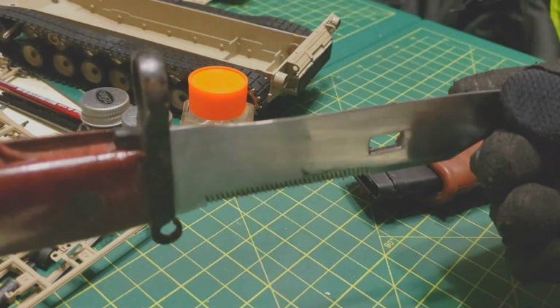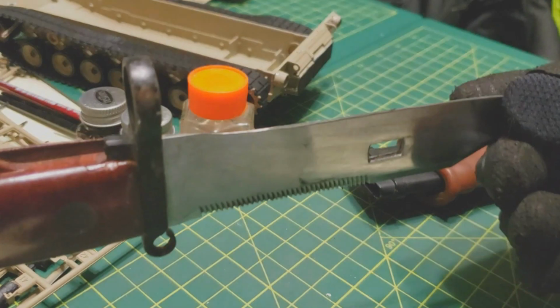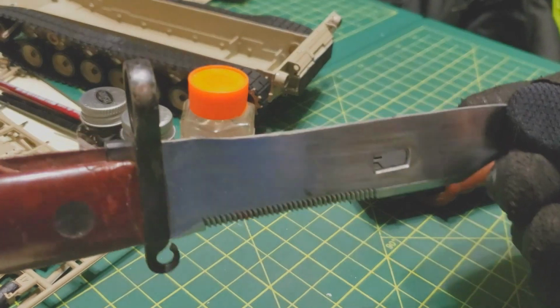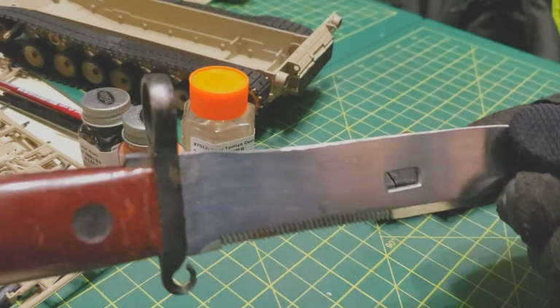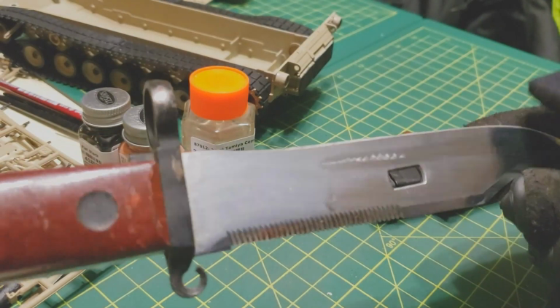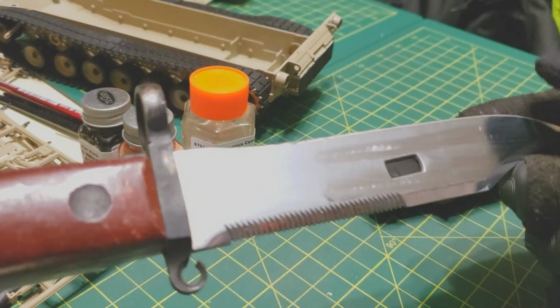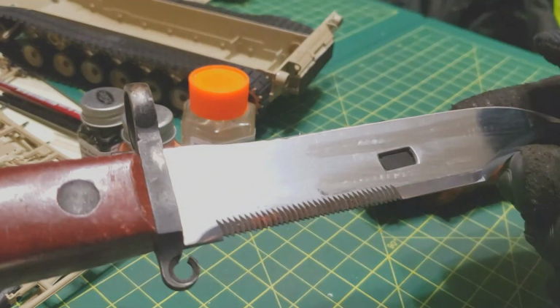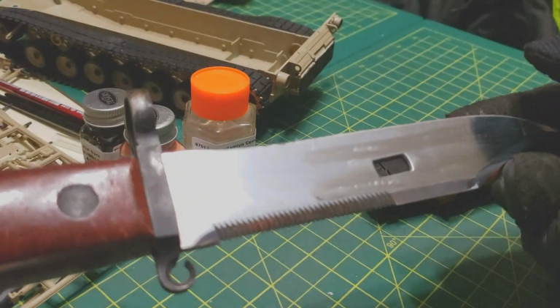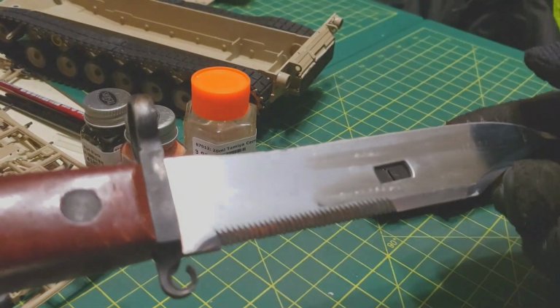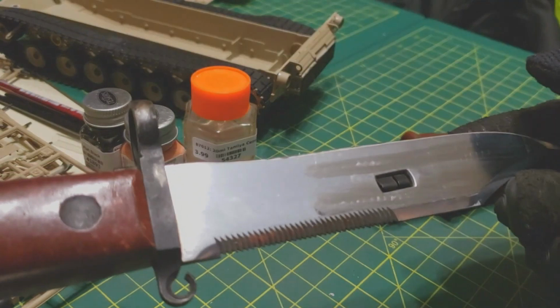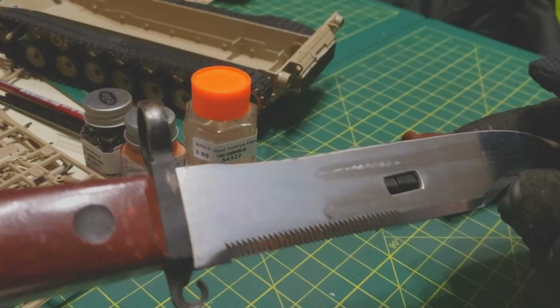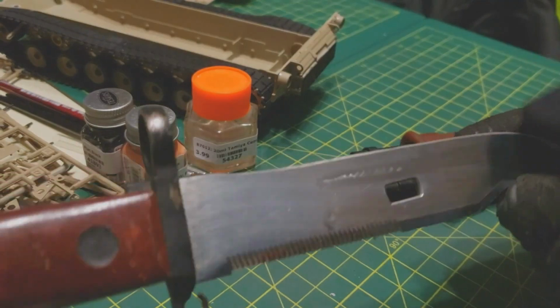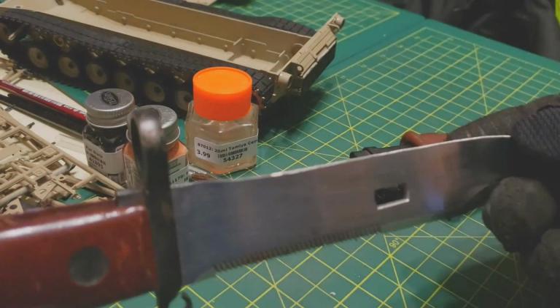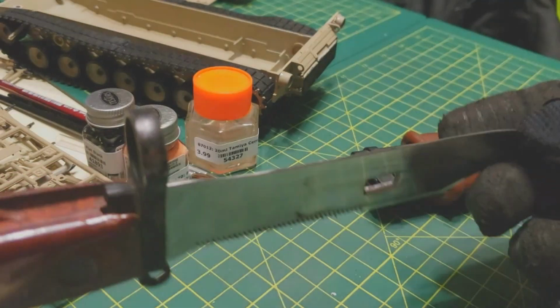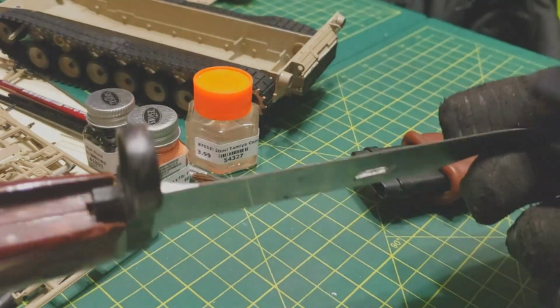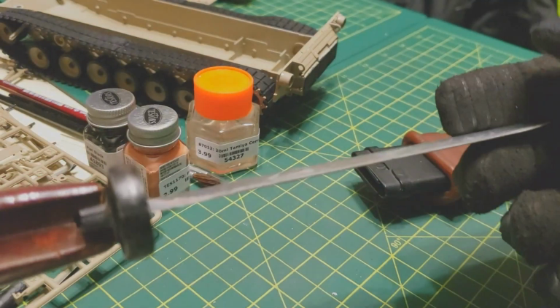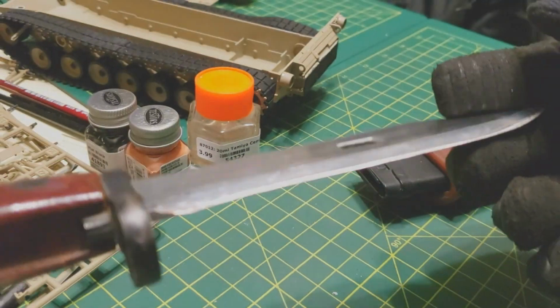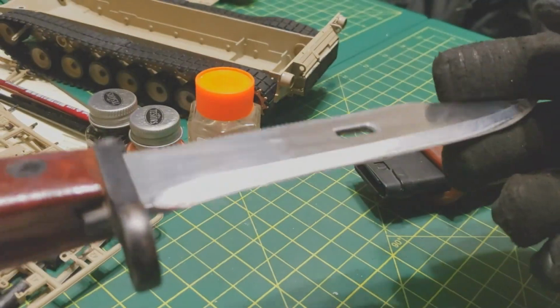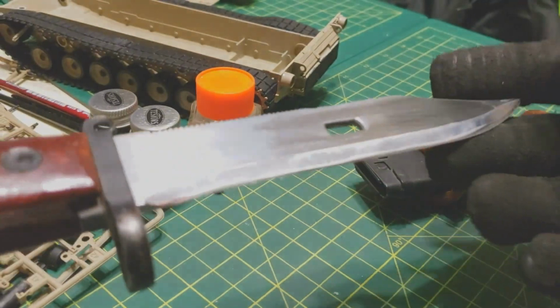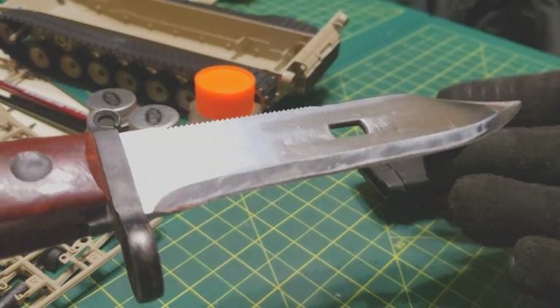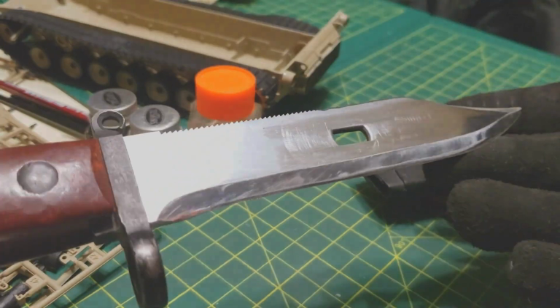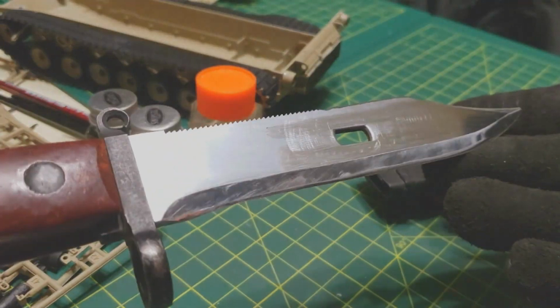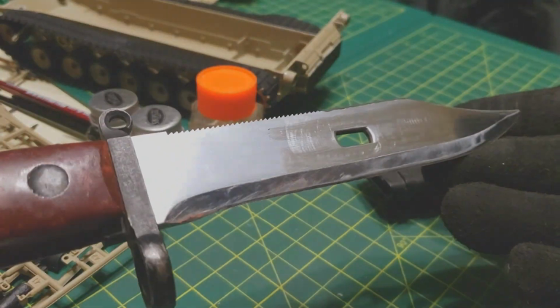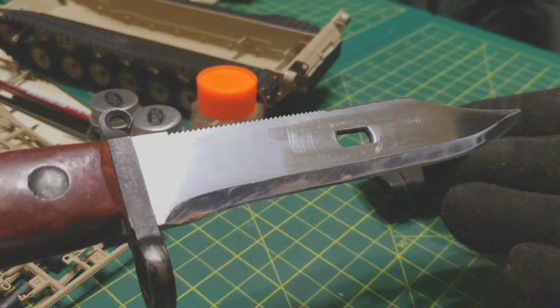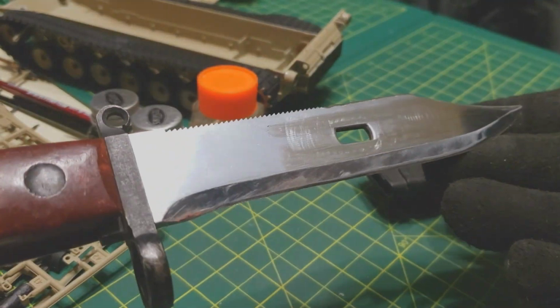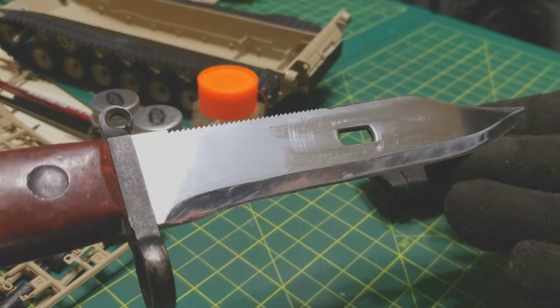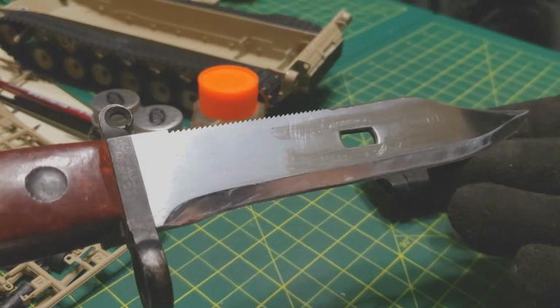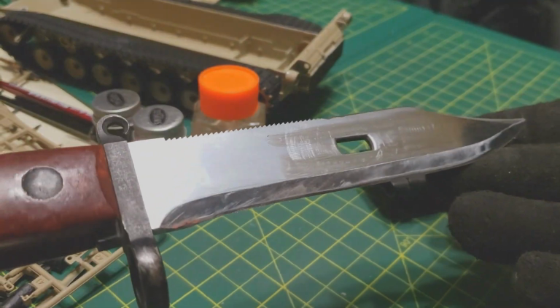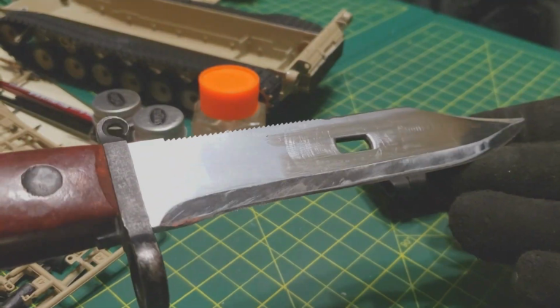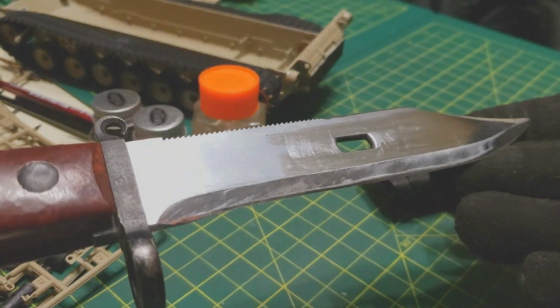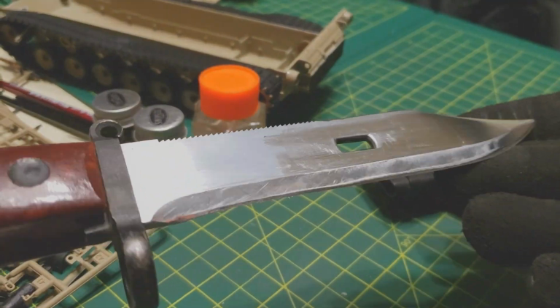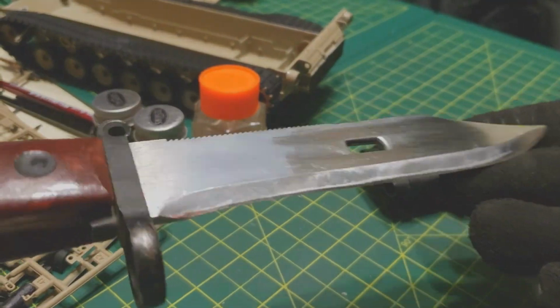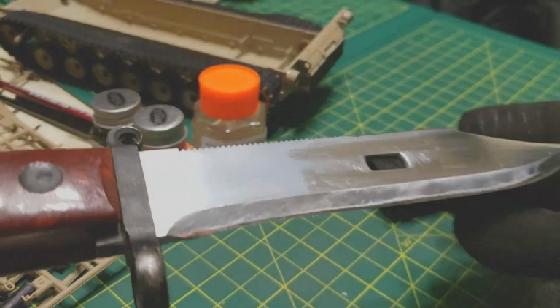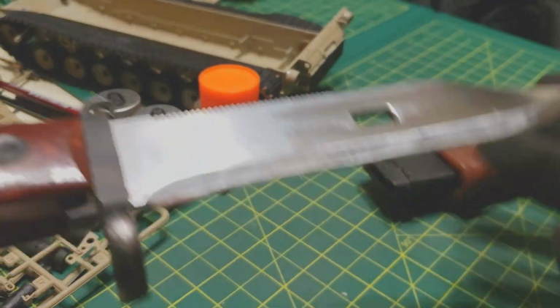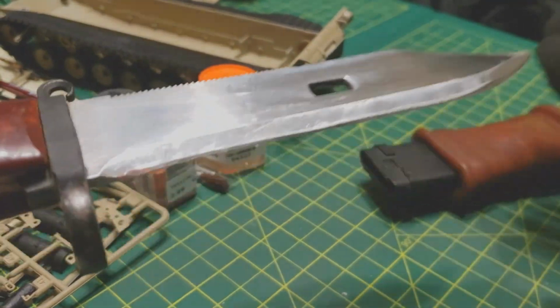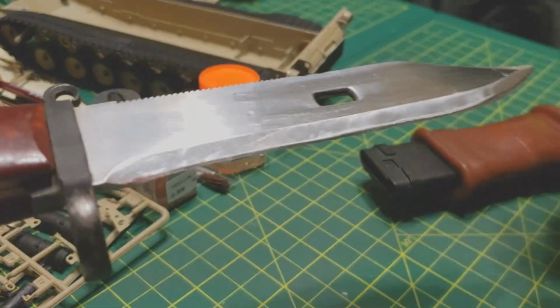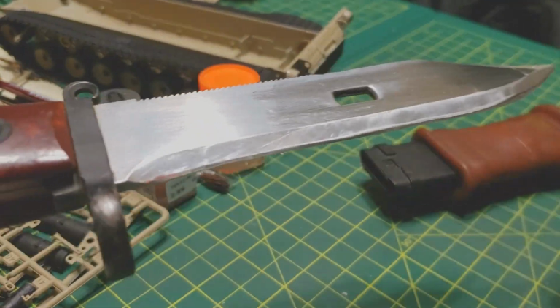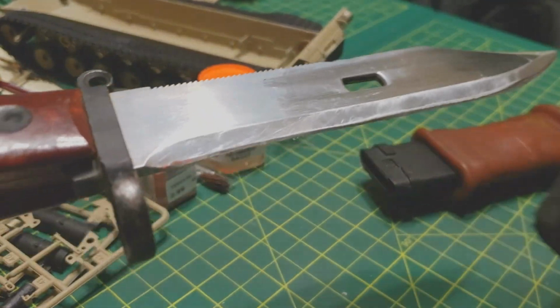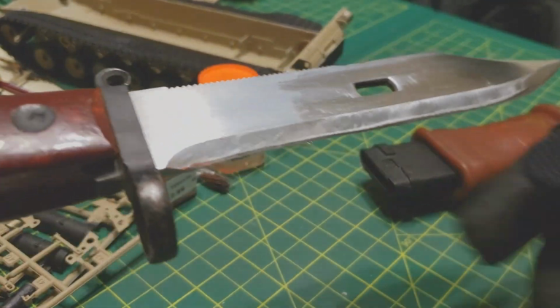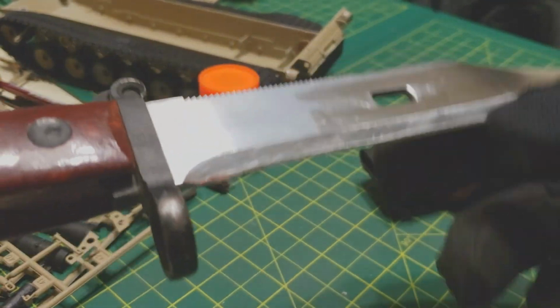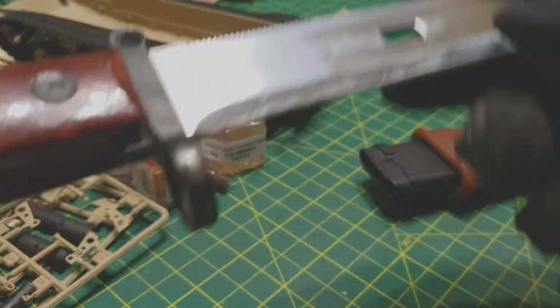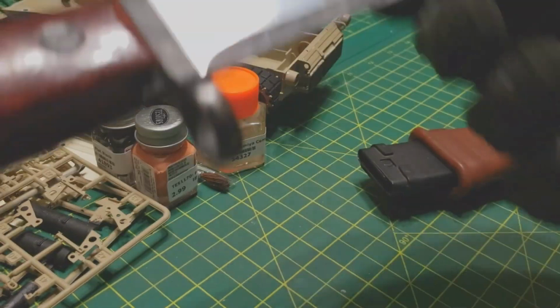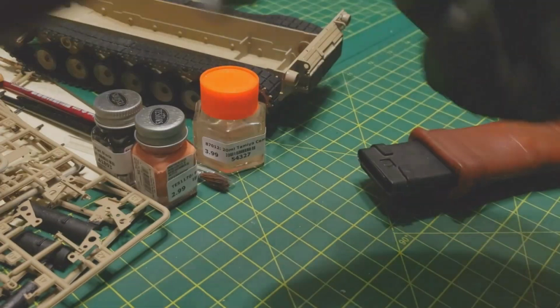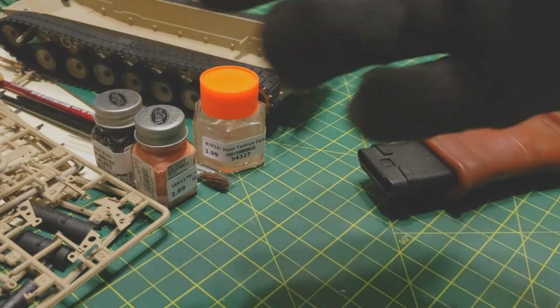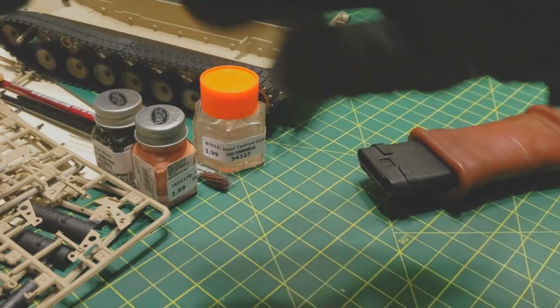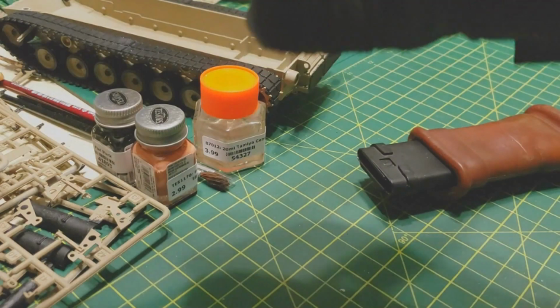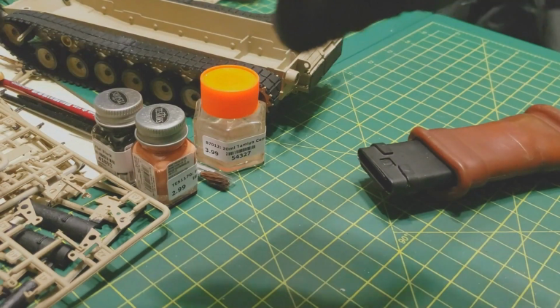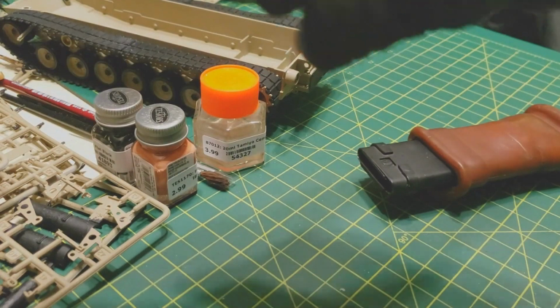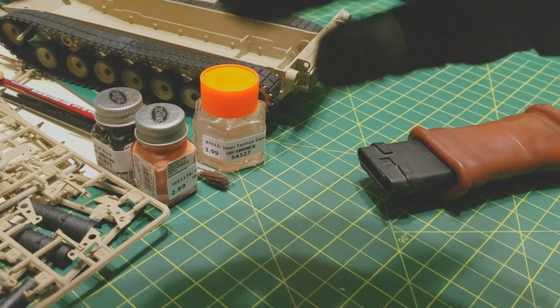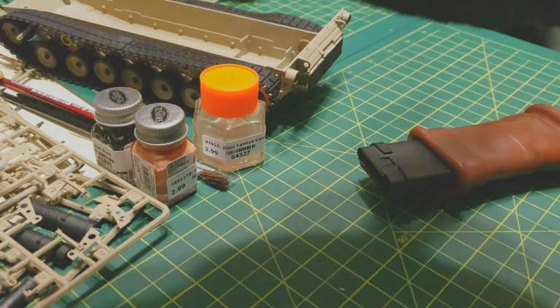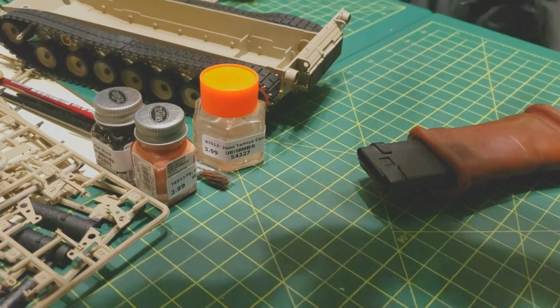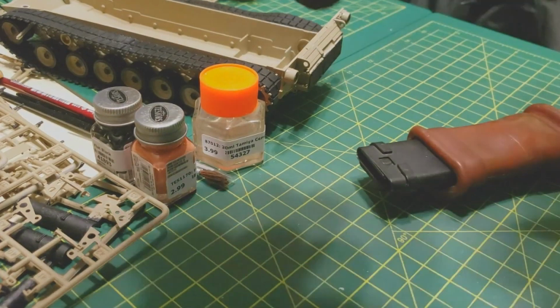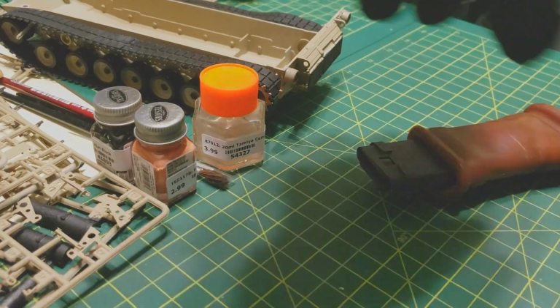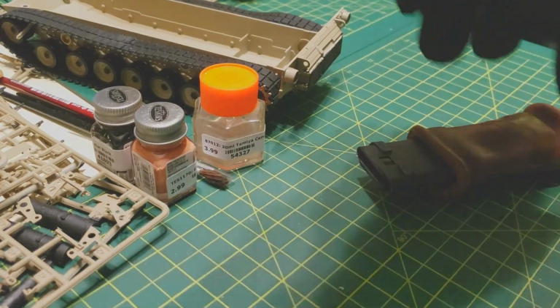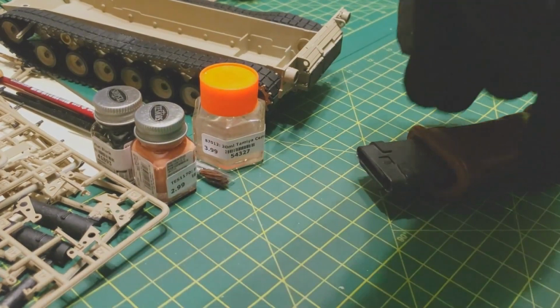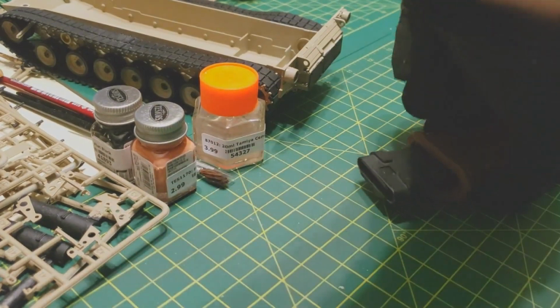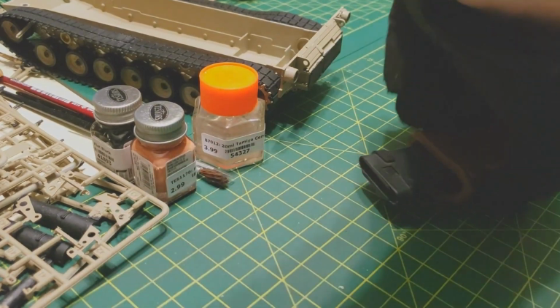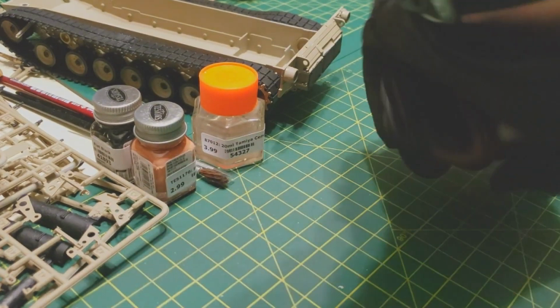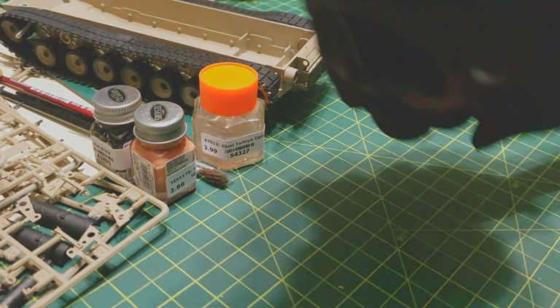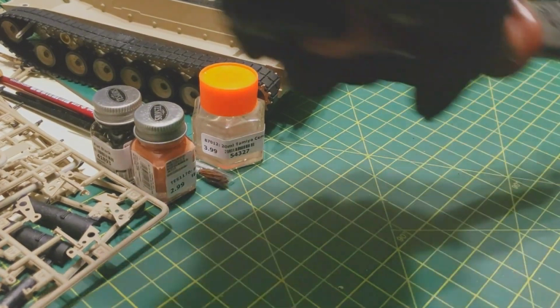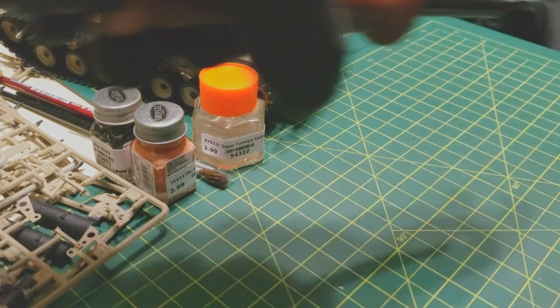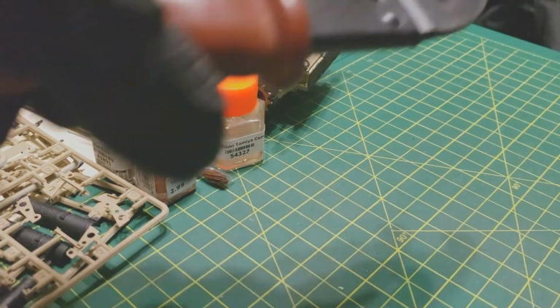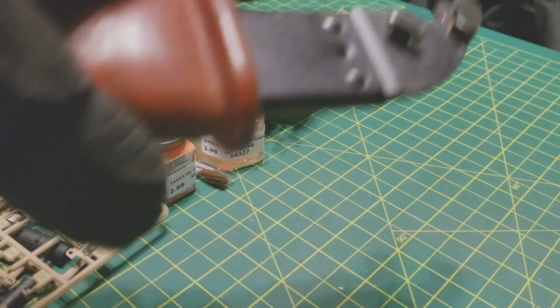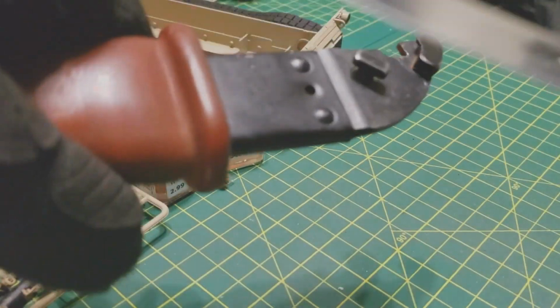Kind of a silly thing, but I thought it'd be a neat novelty thing. I was told it's Chinese-made, made for the Chinese AK-47s.